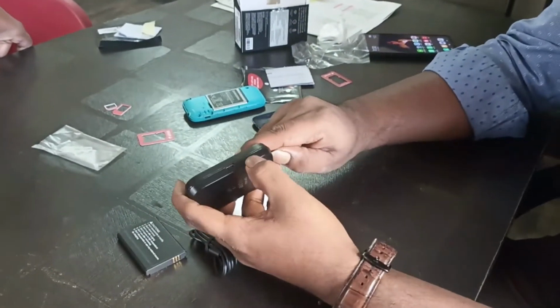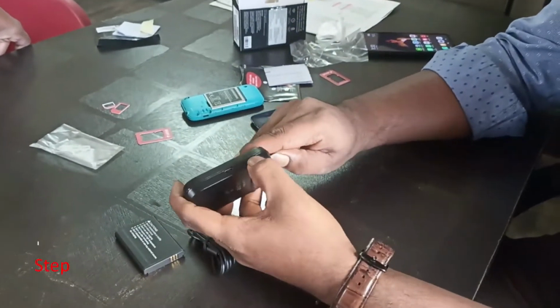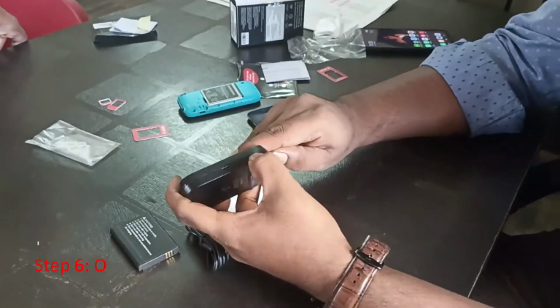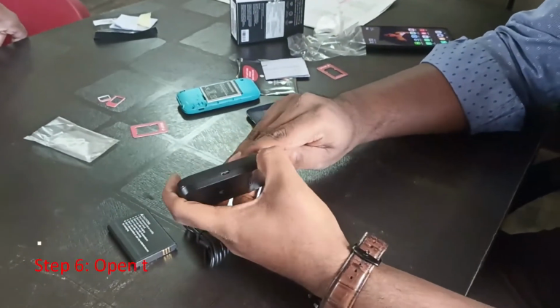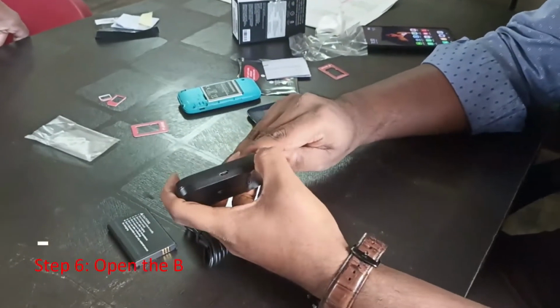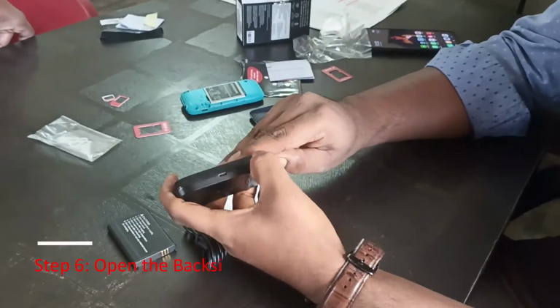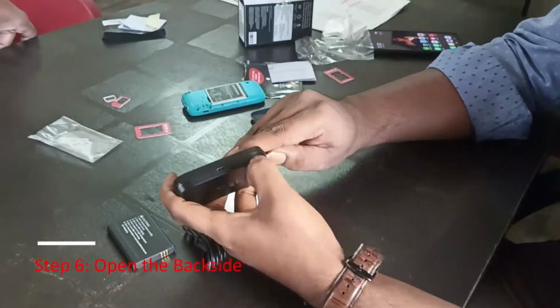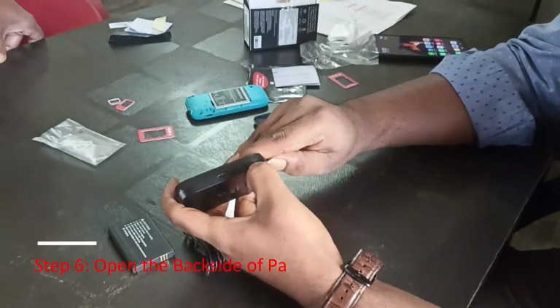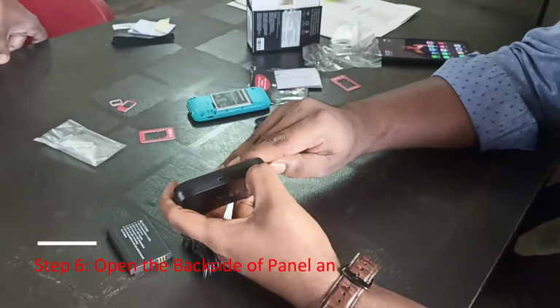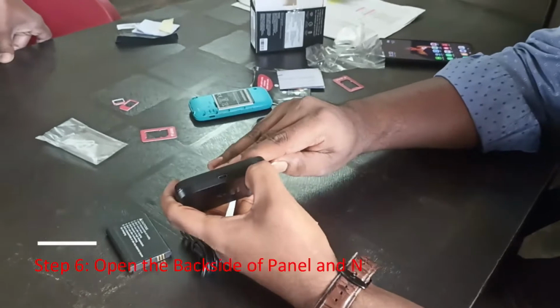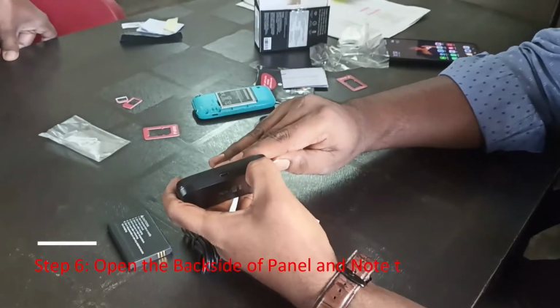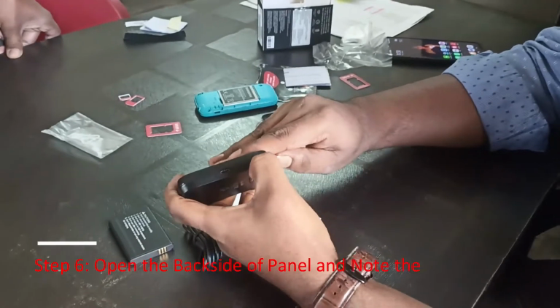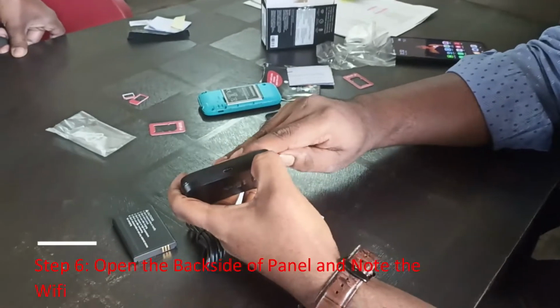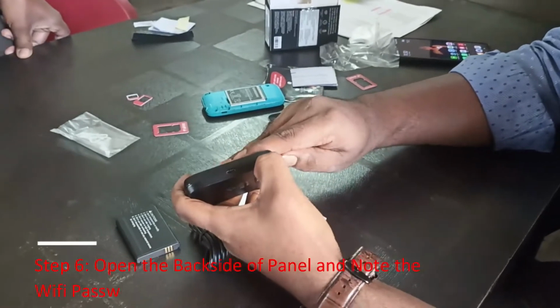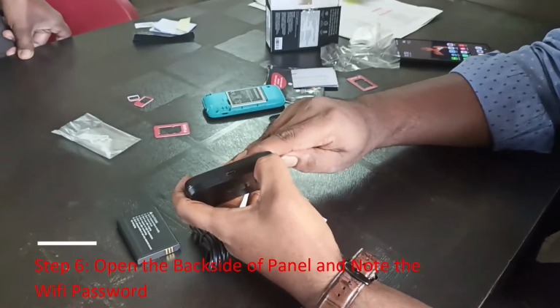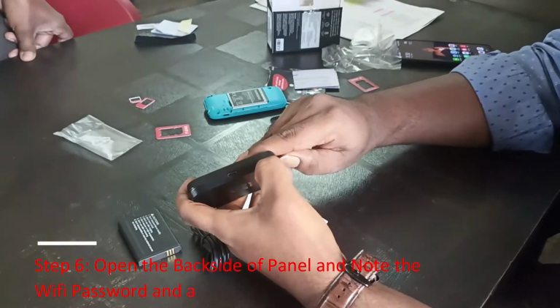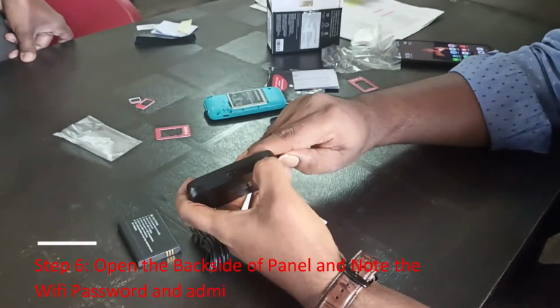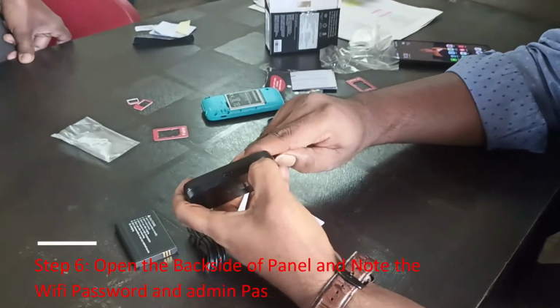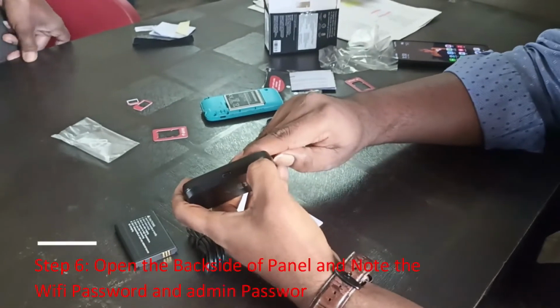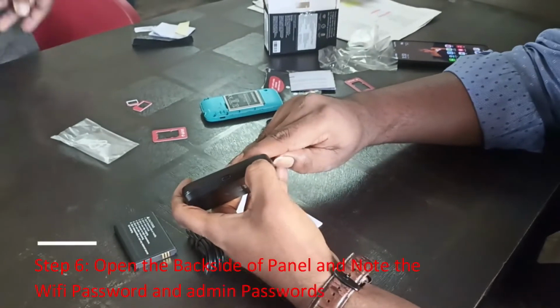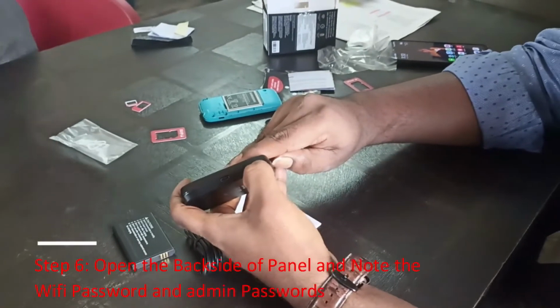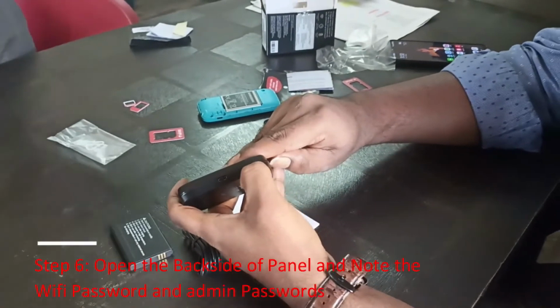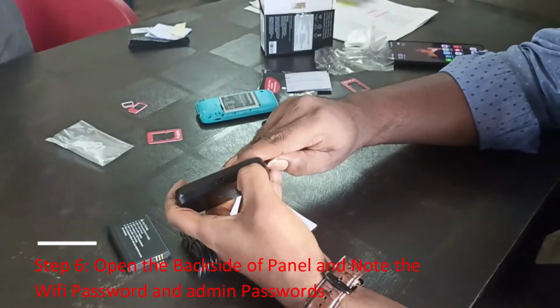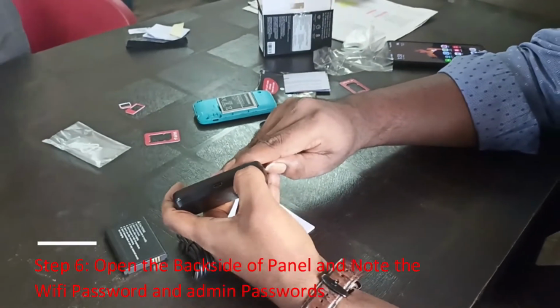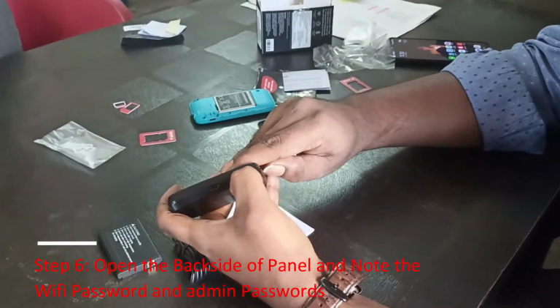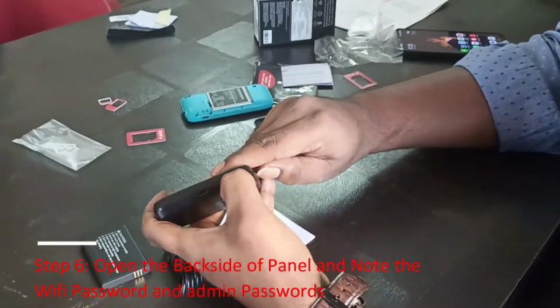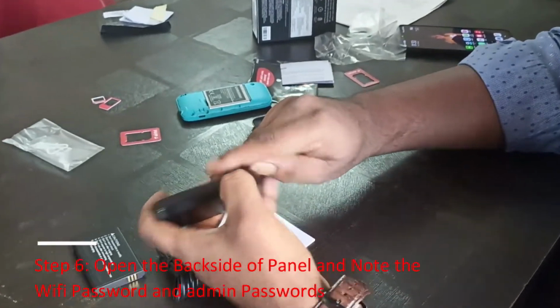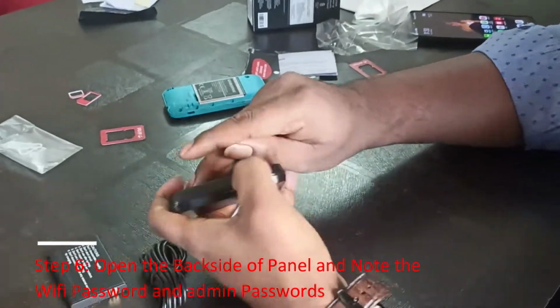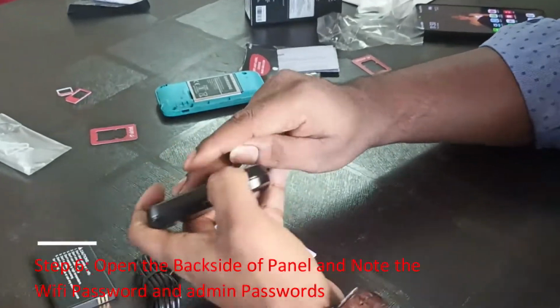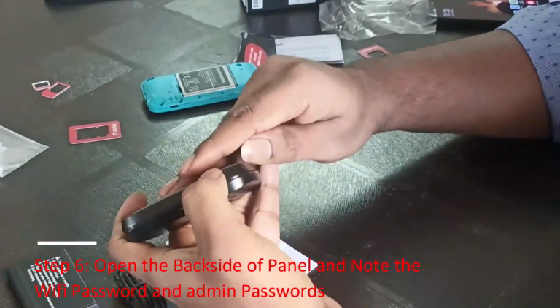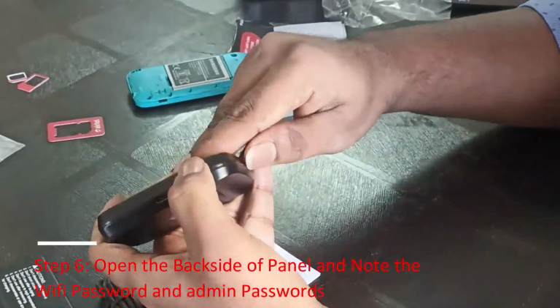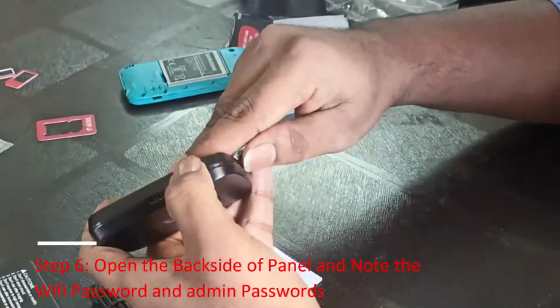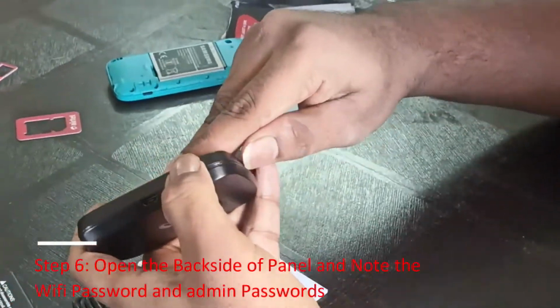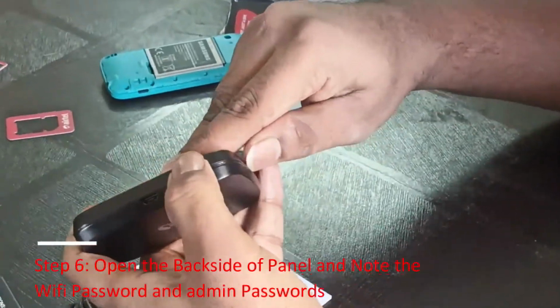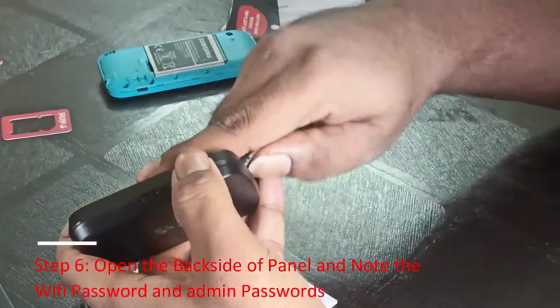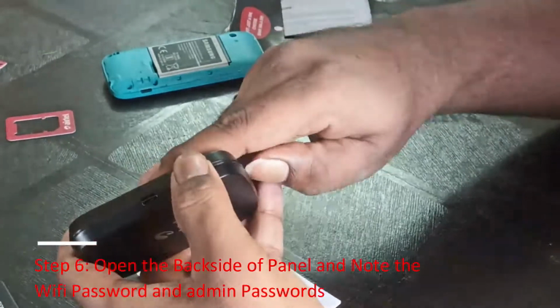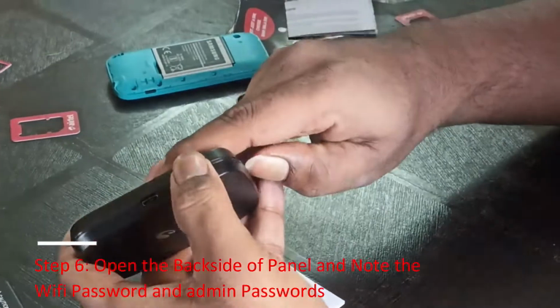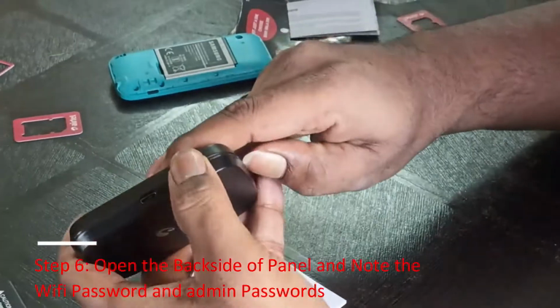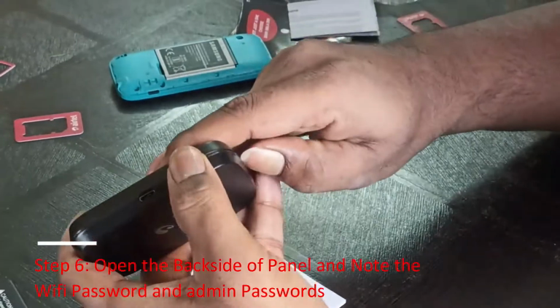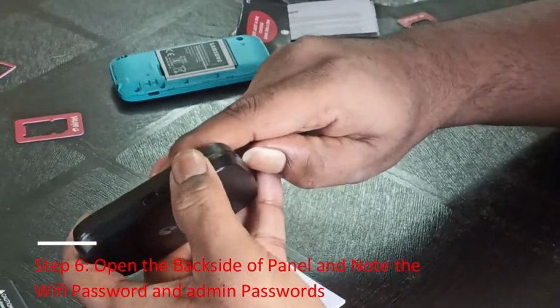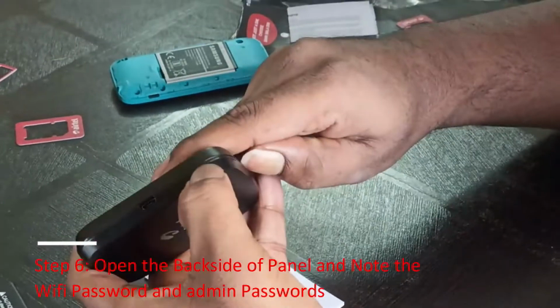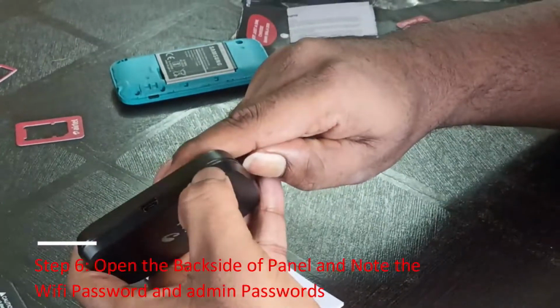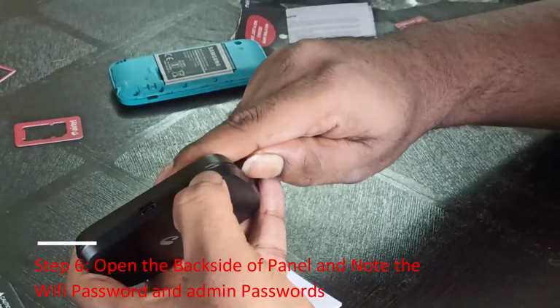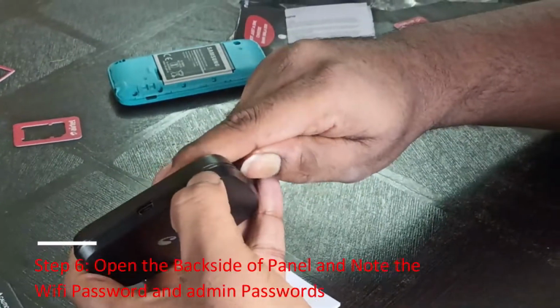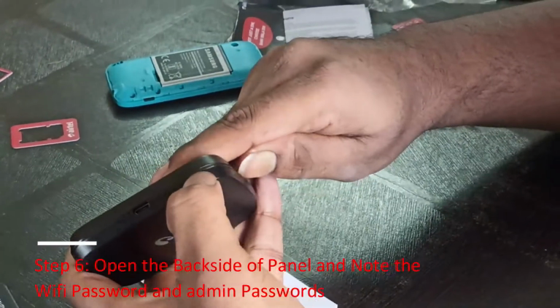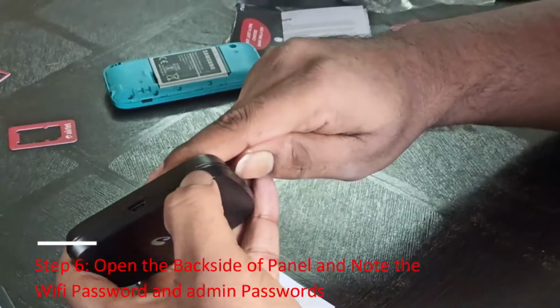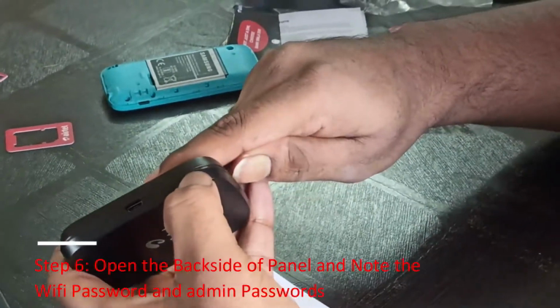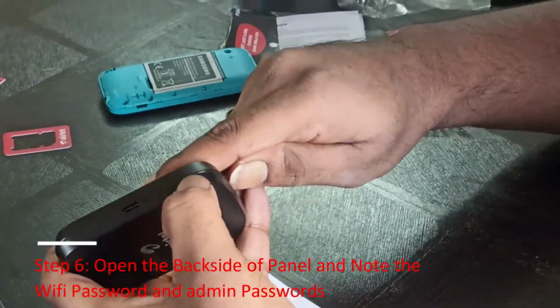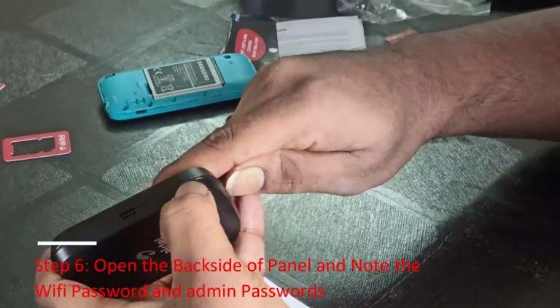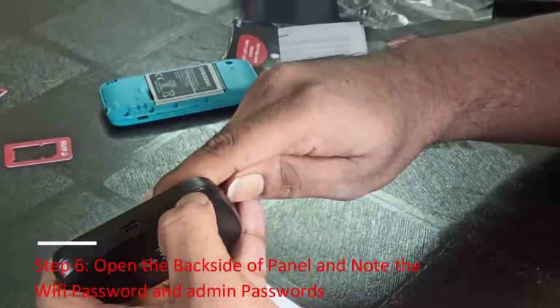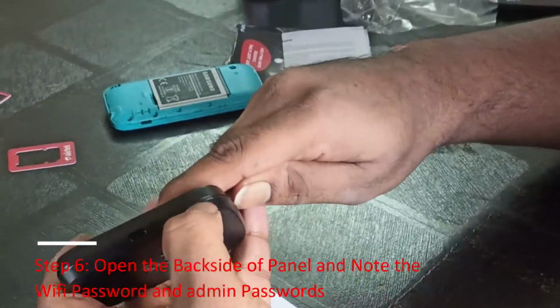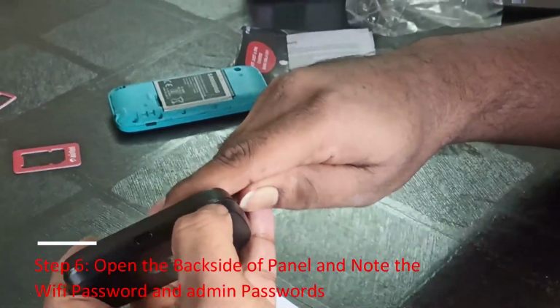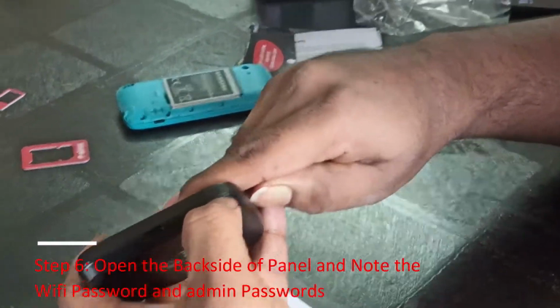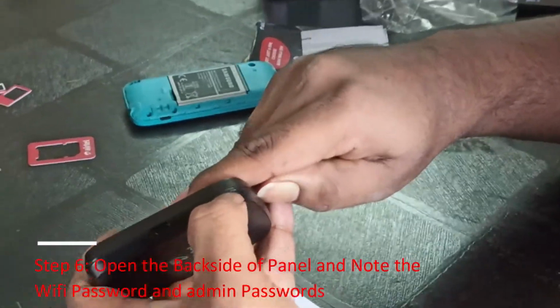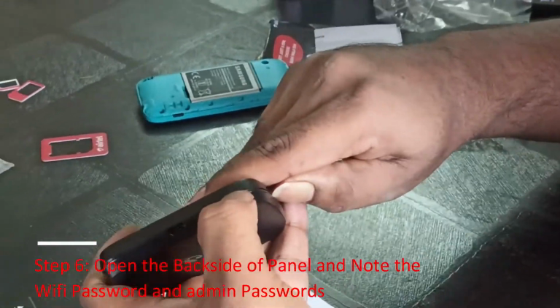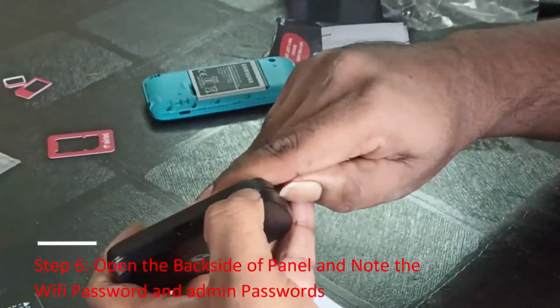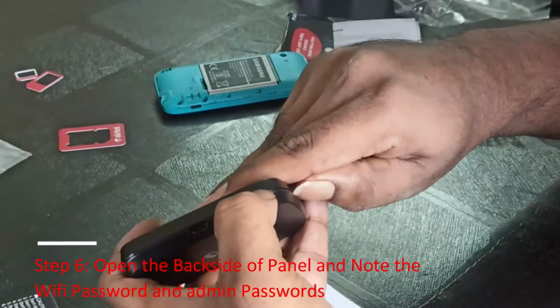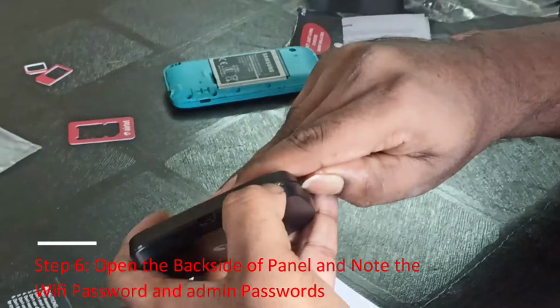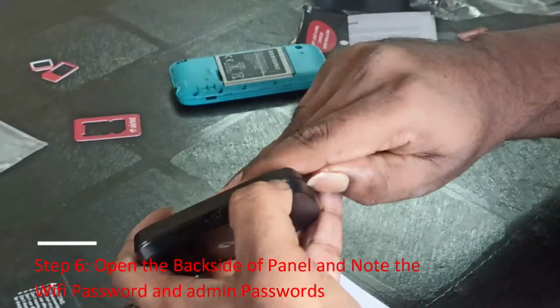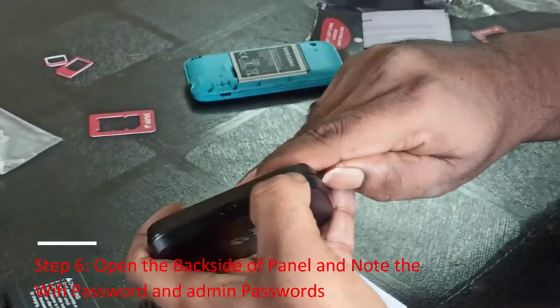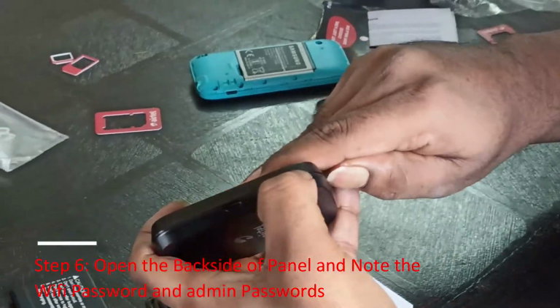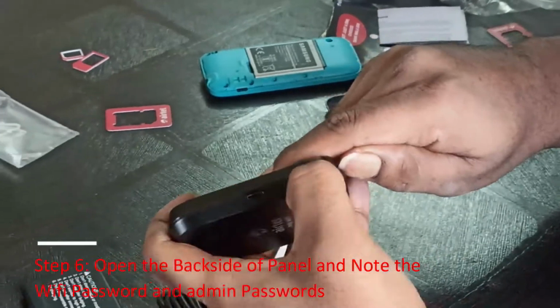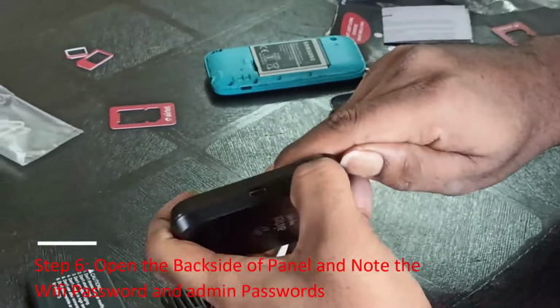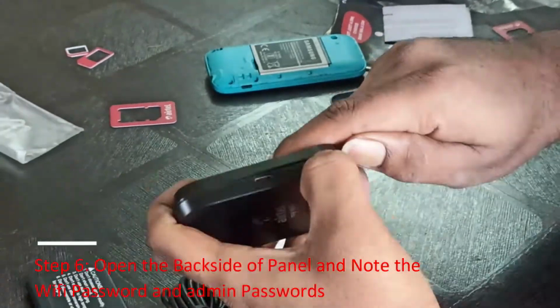Step 6: Open the back side panel and note the Wi-Fi password and admin passwords.